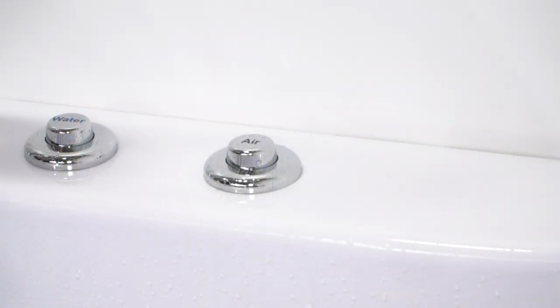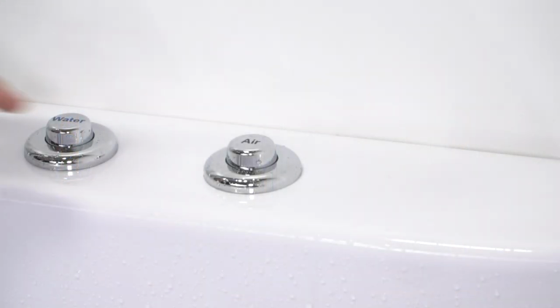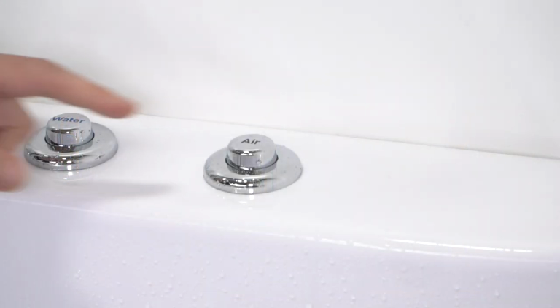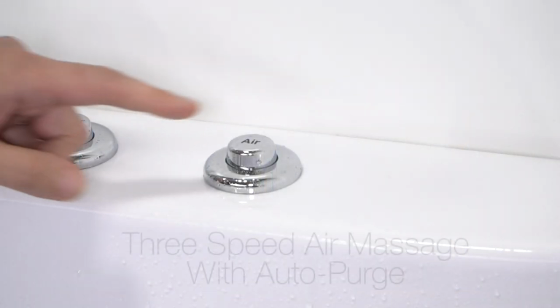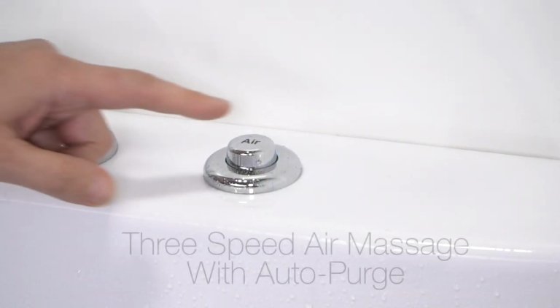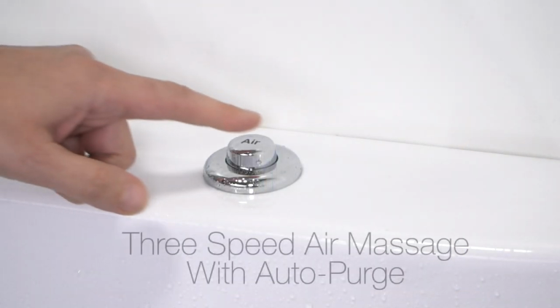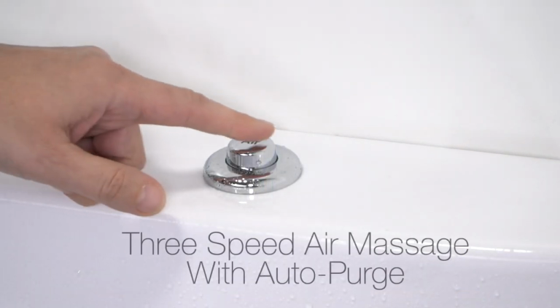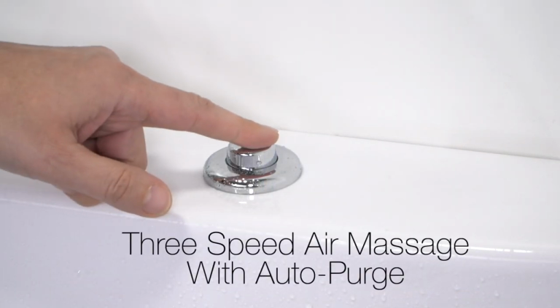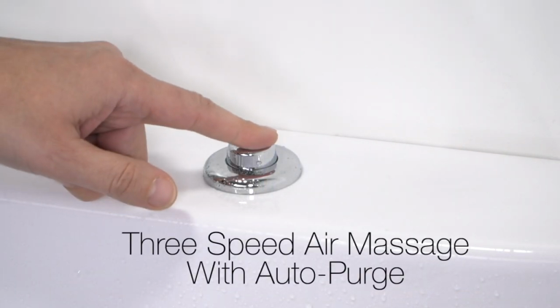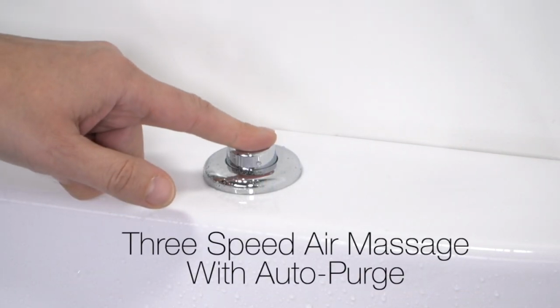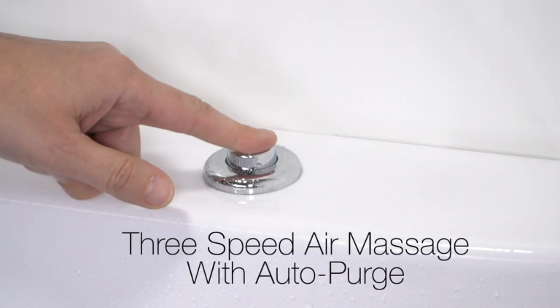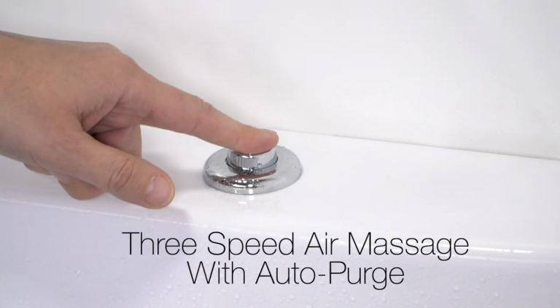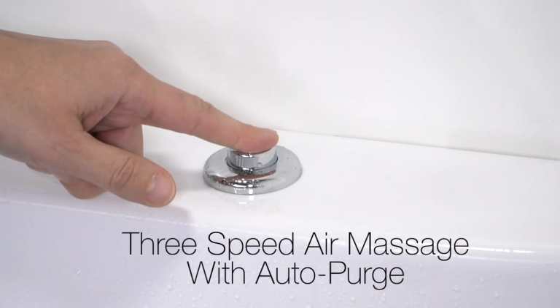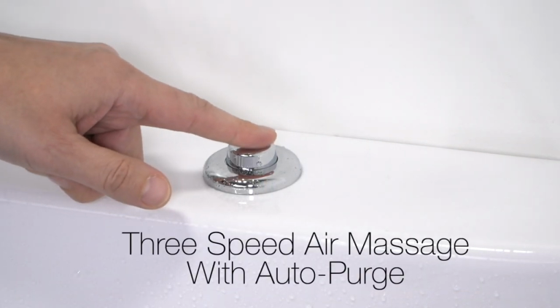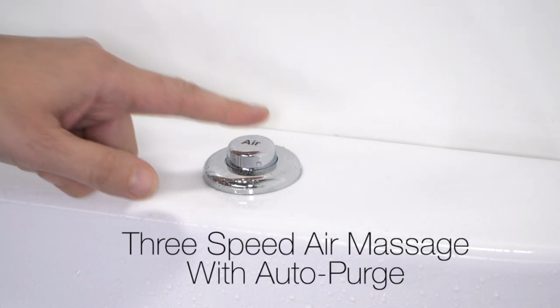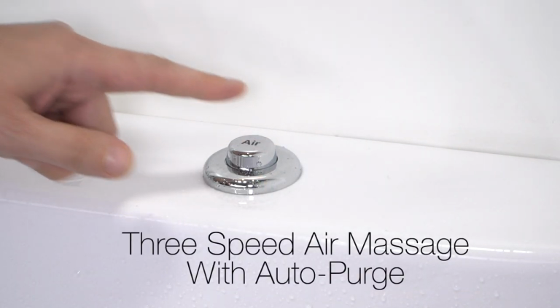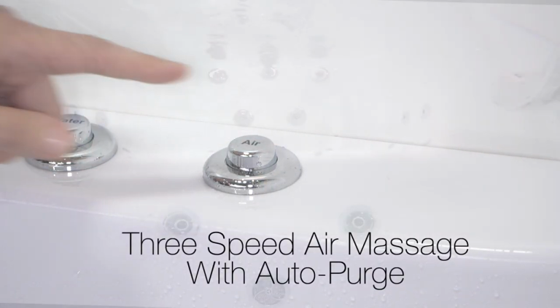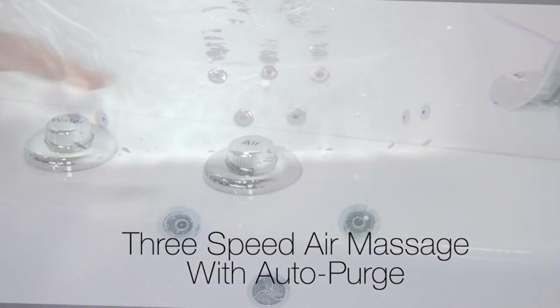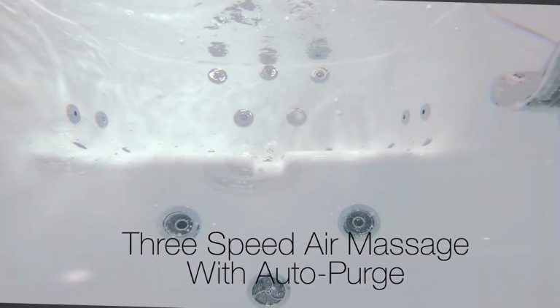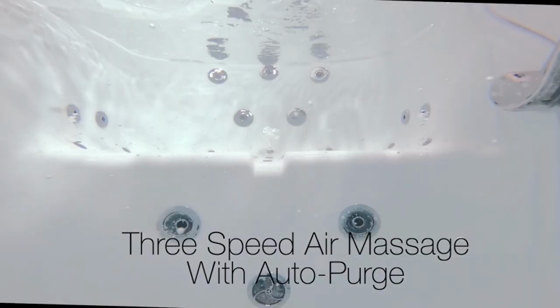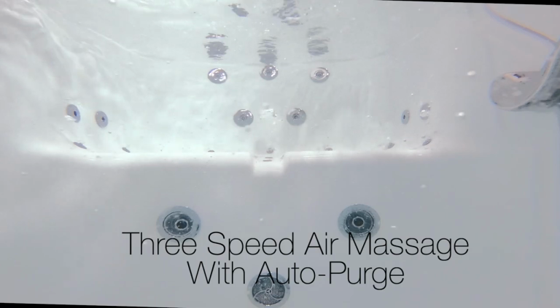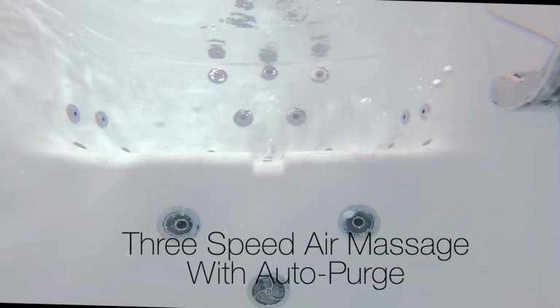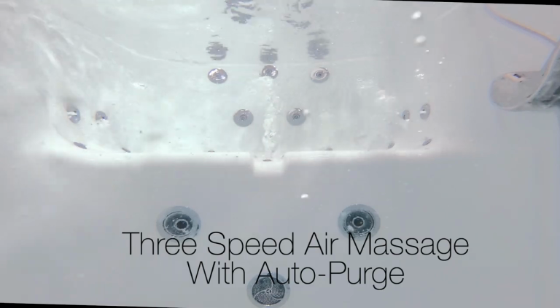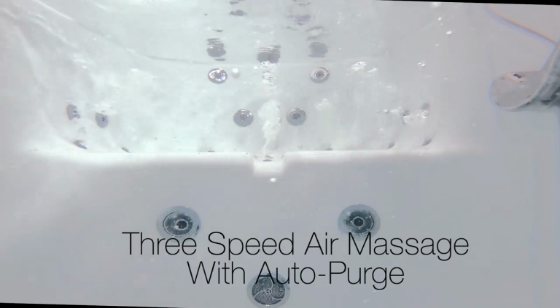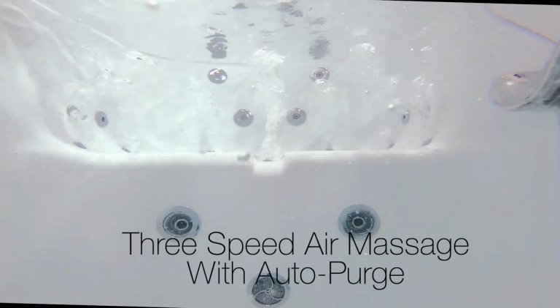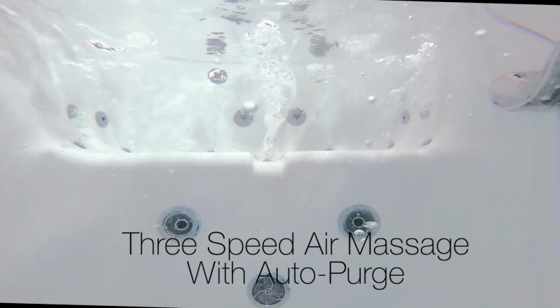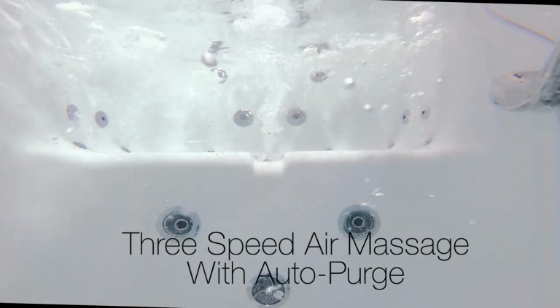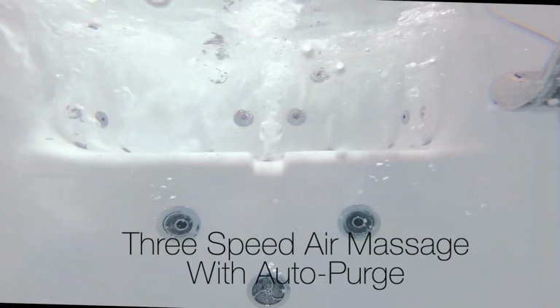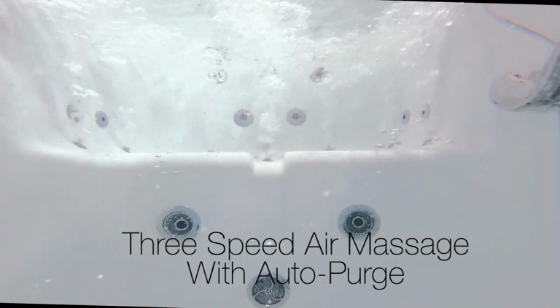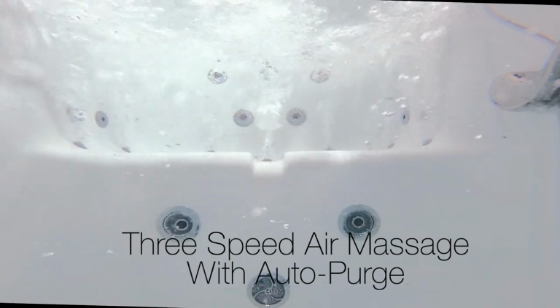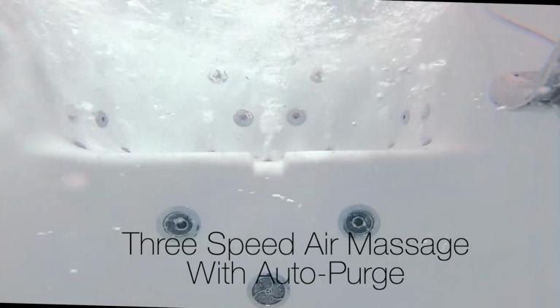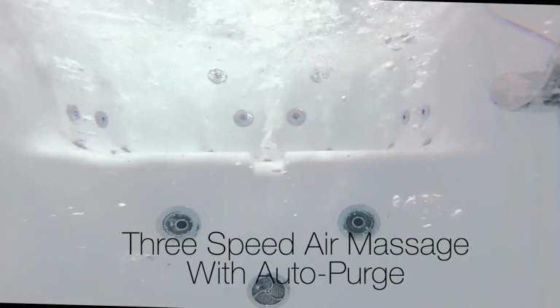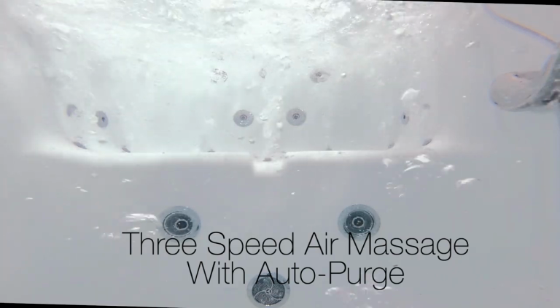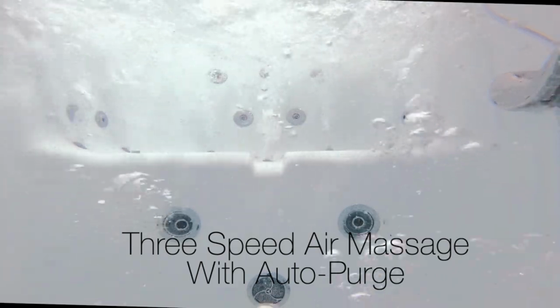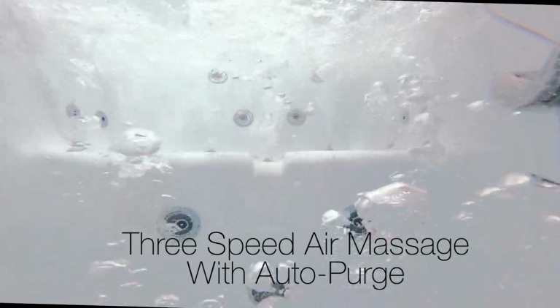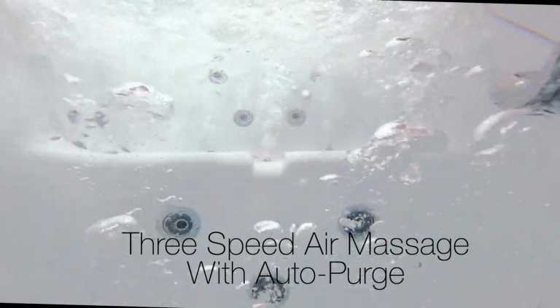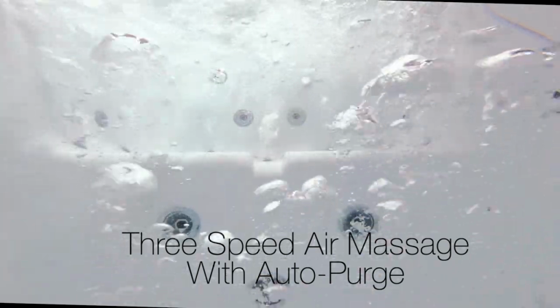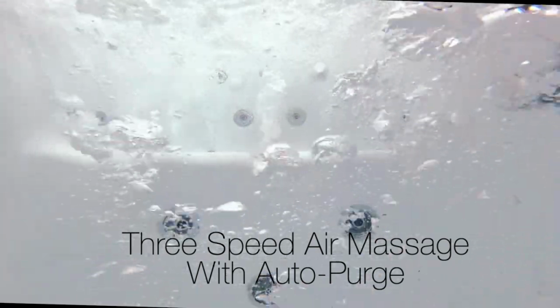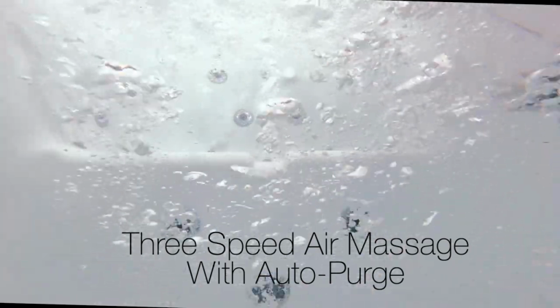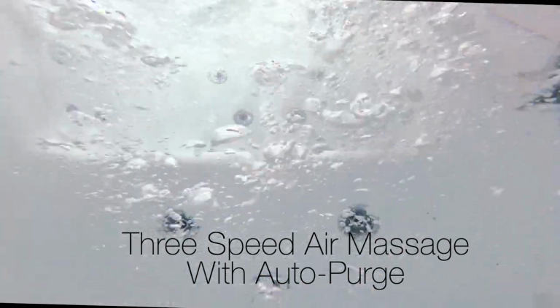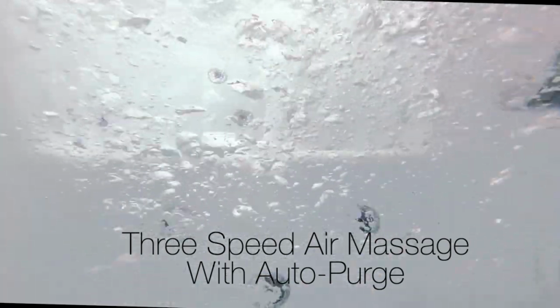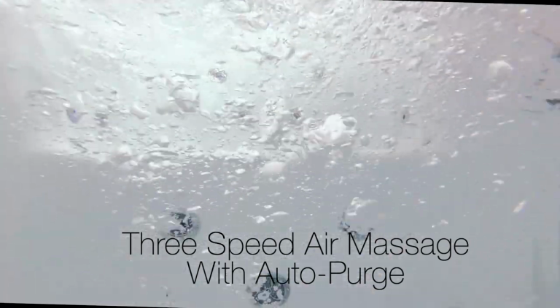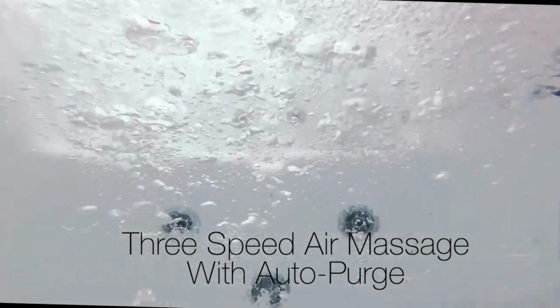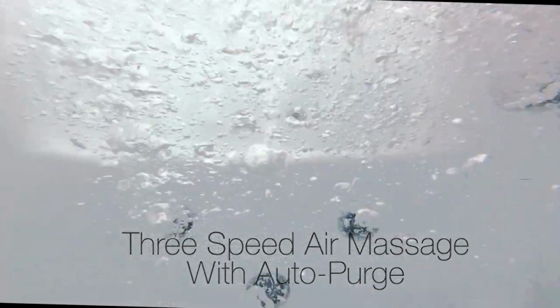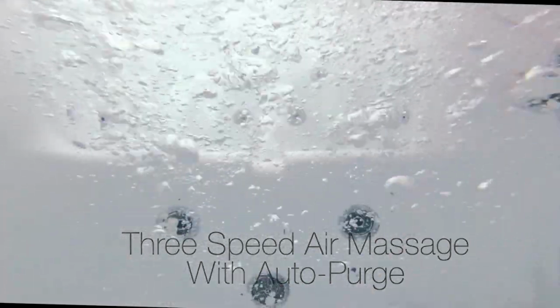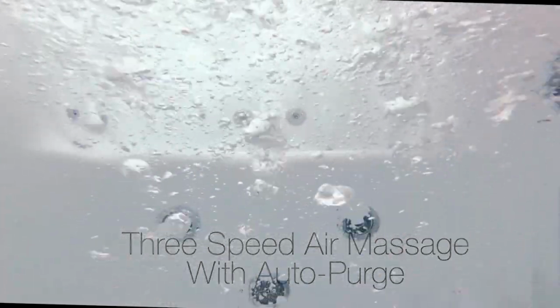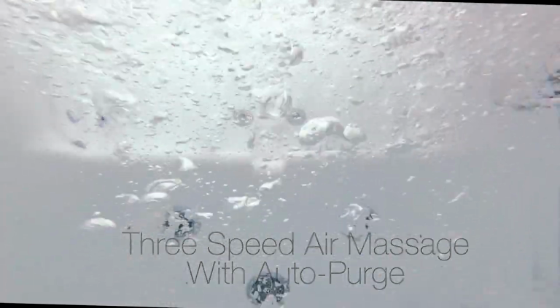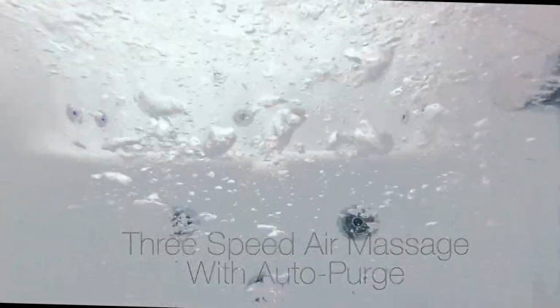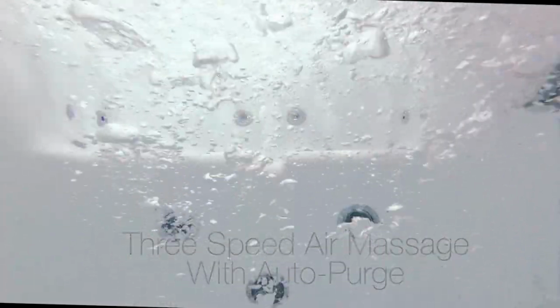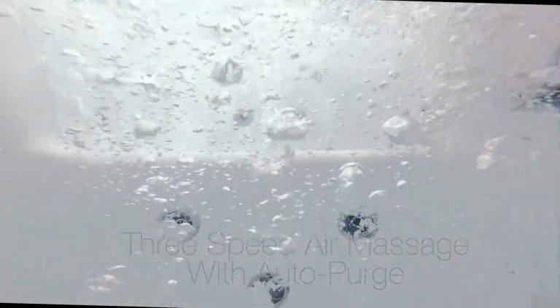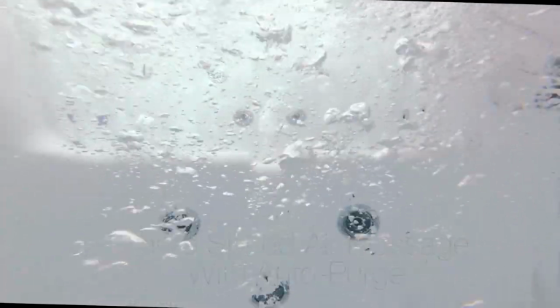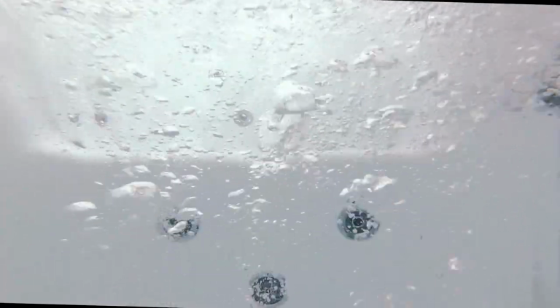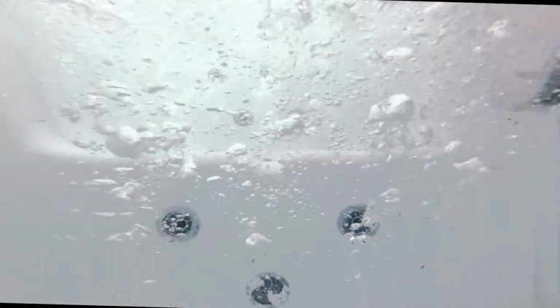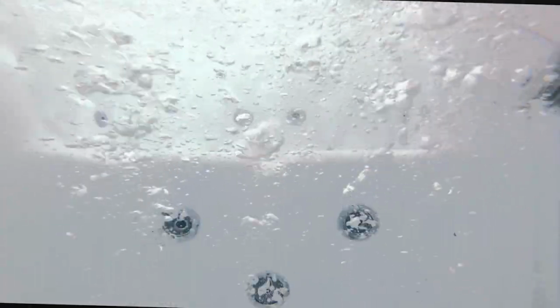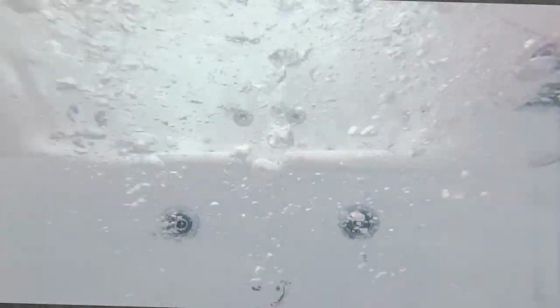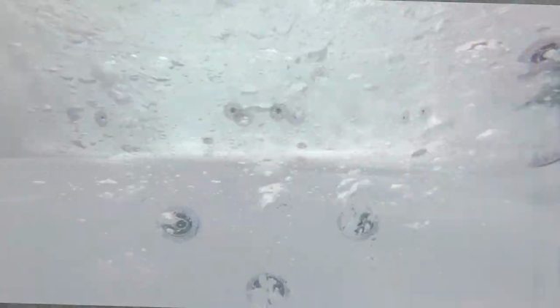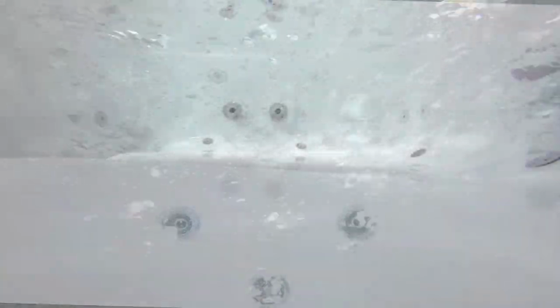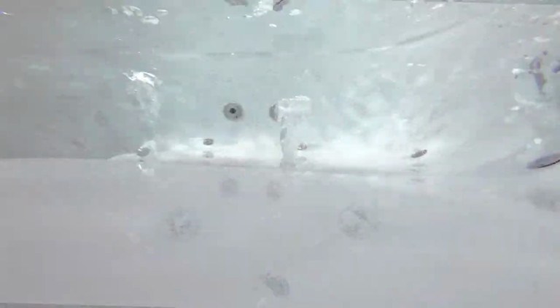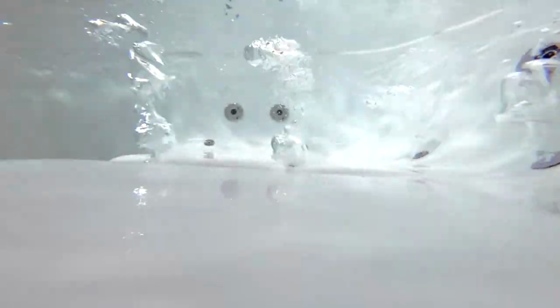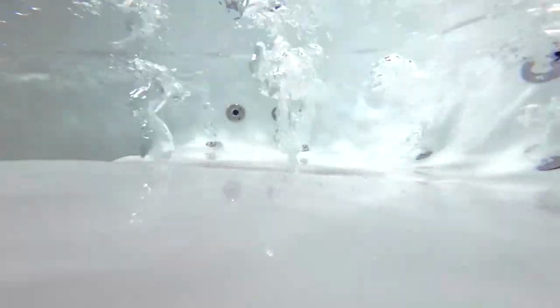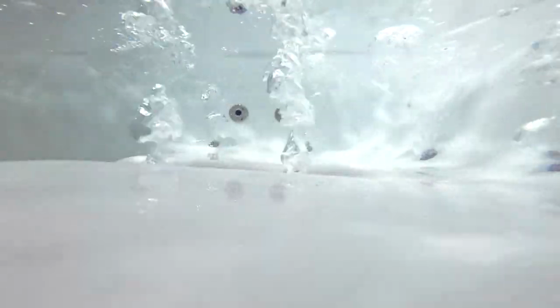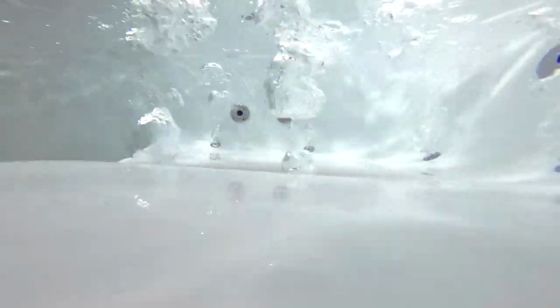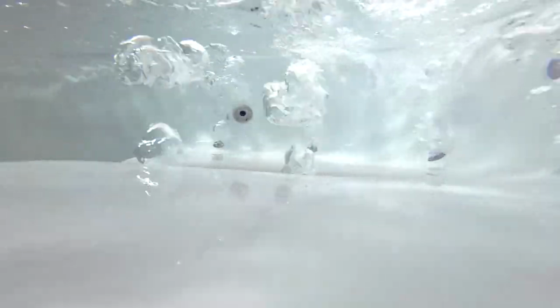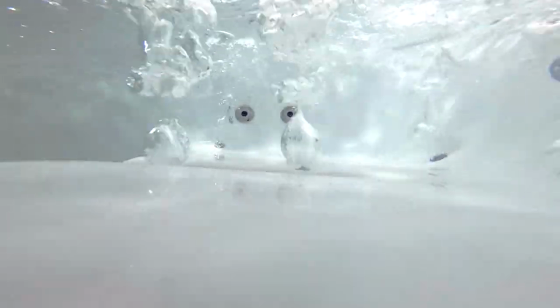3-speed air massage comes with auto purge. Auto purge clears the water from your system to keep it mildew-free.